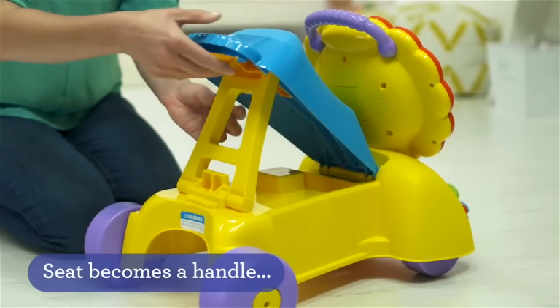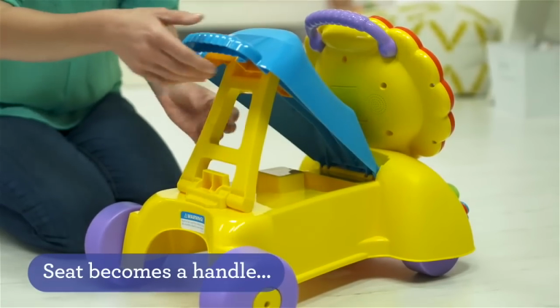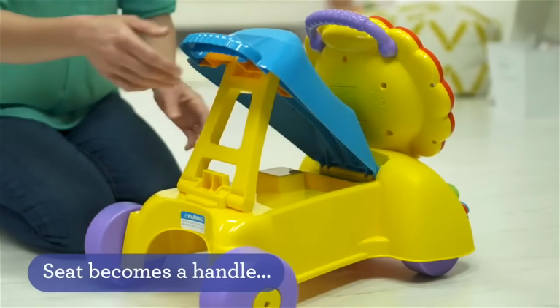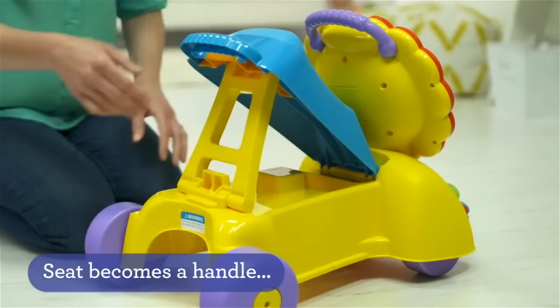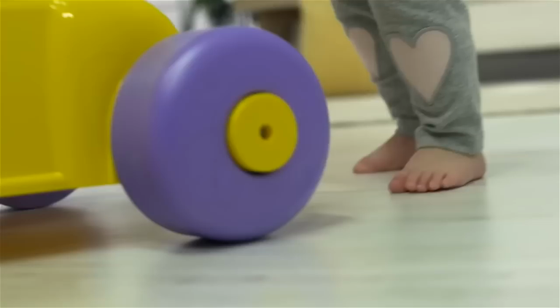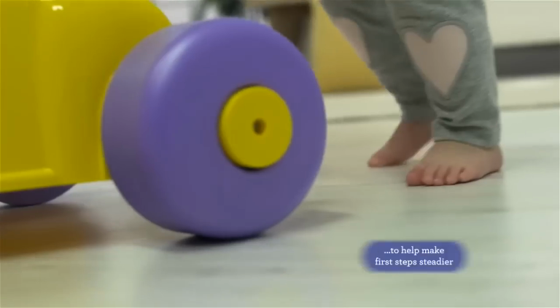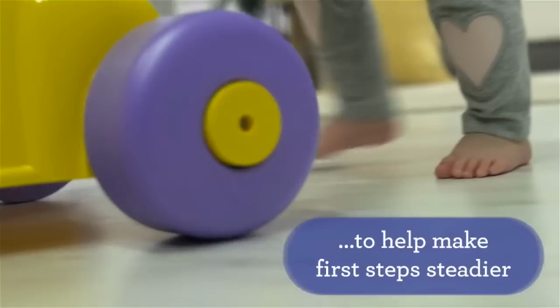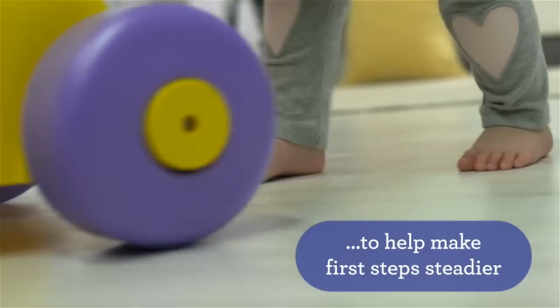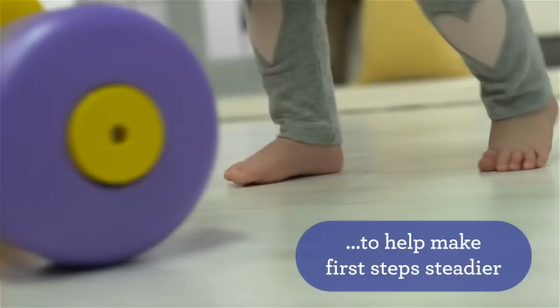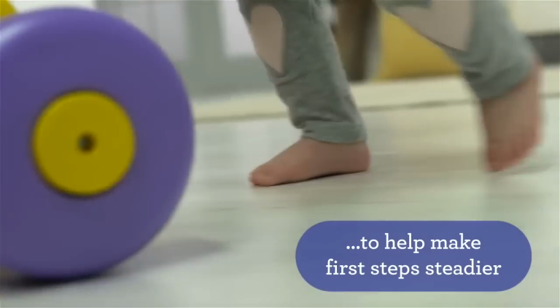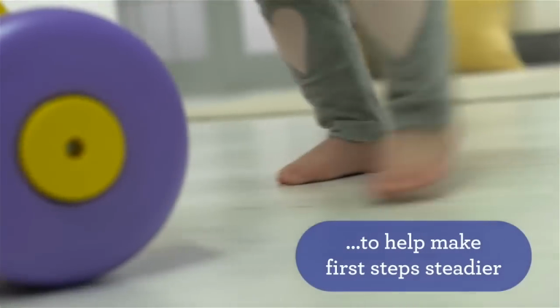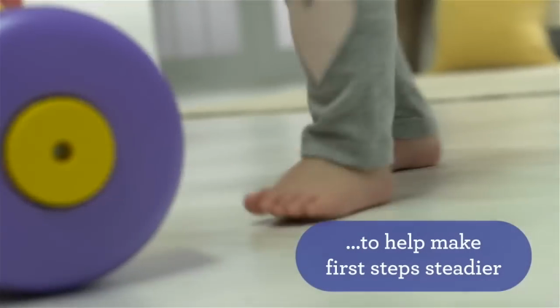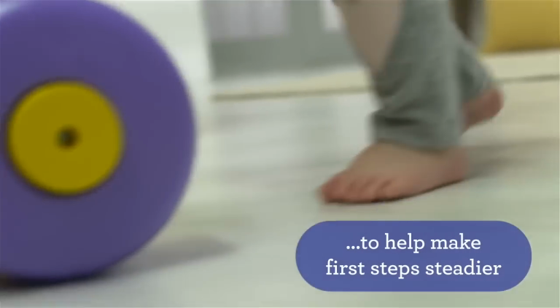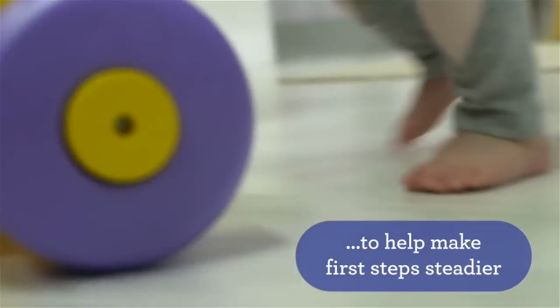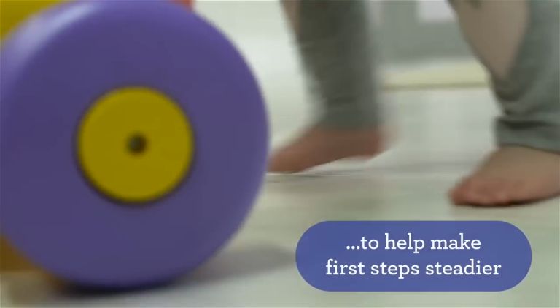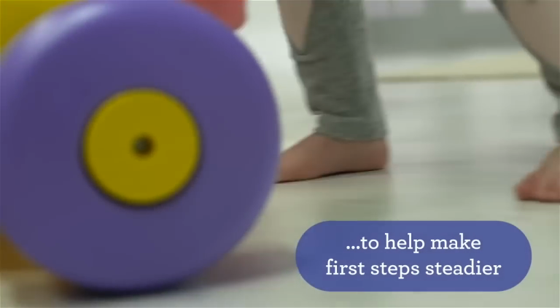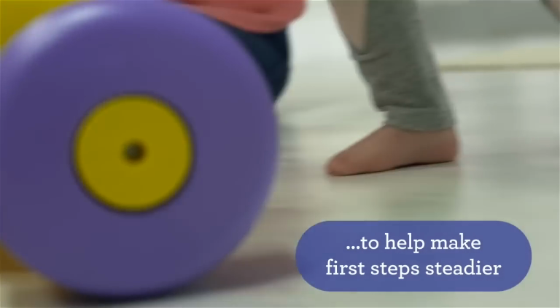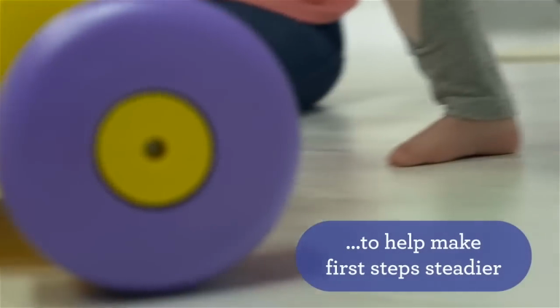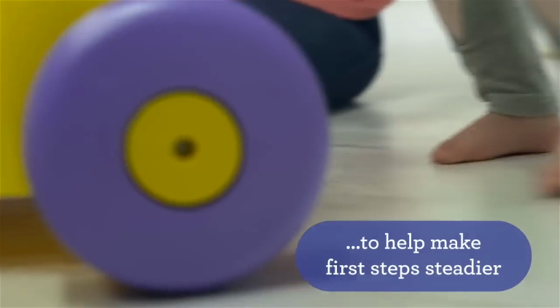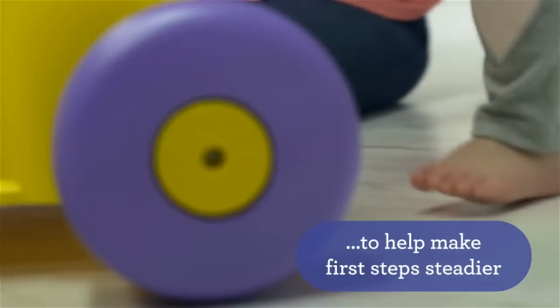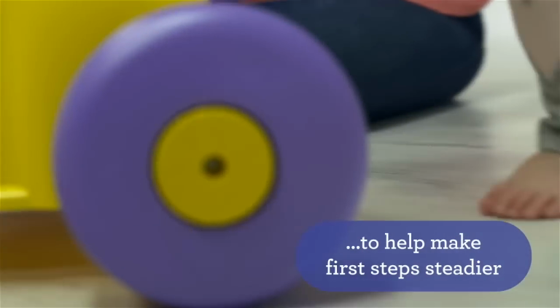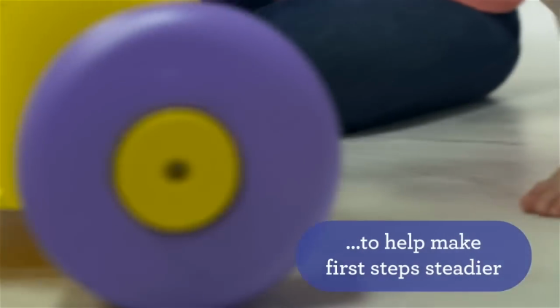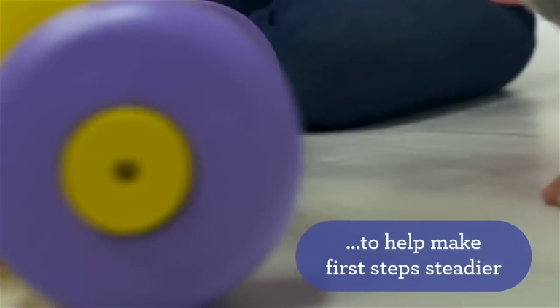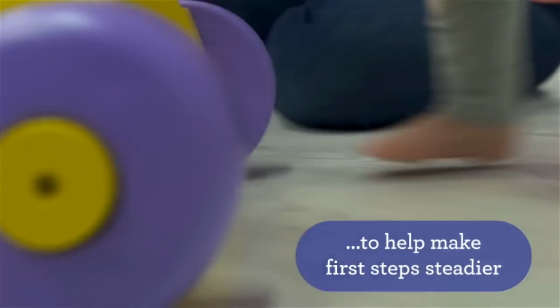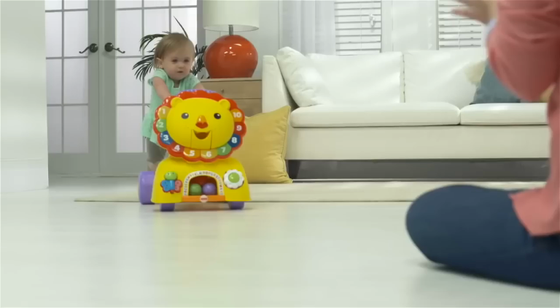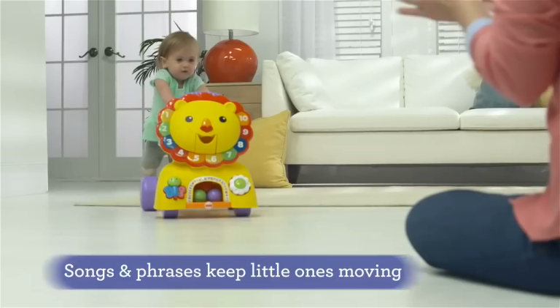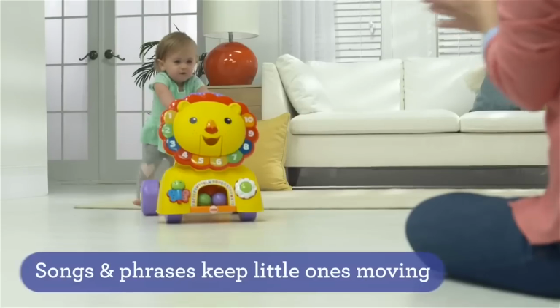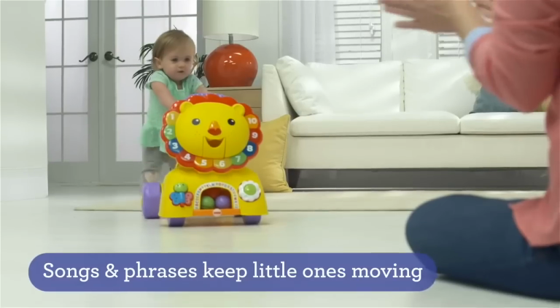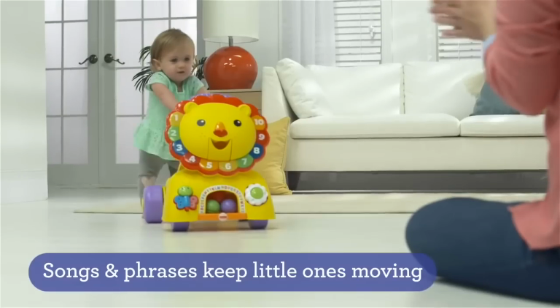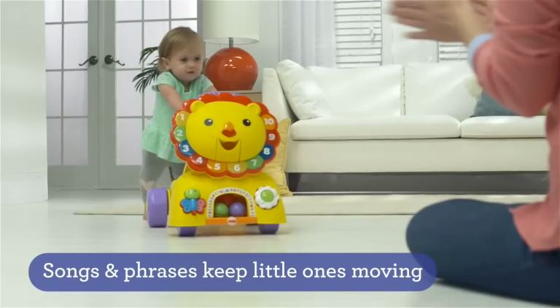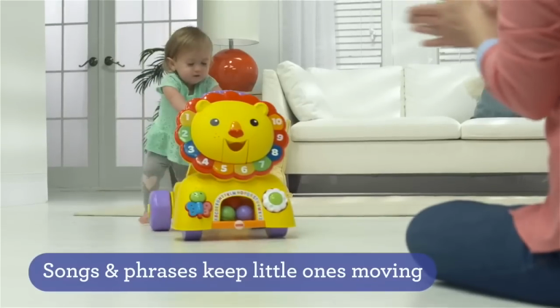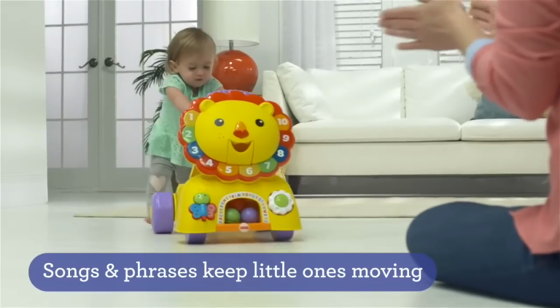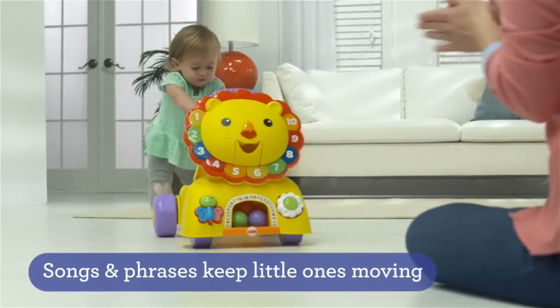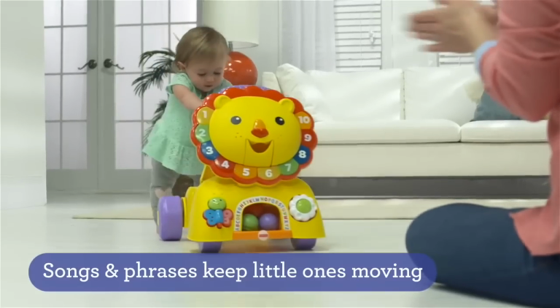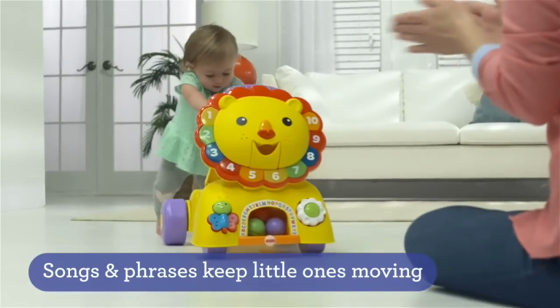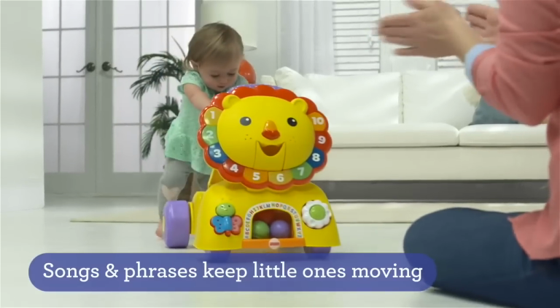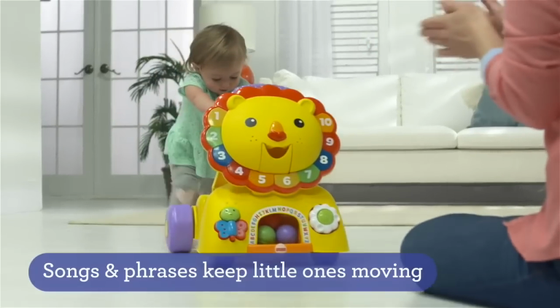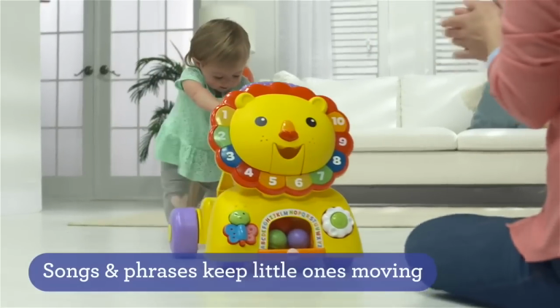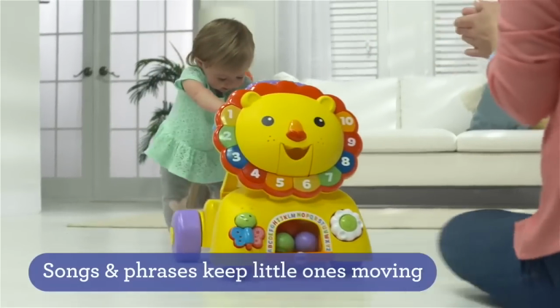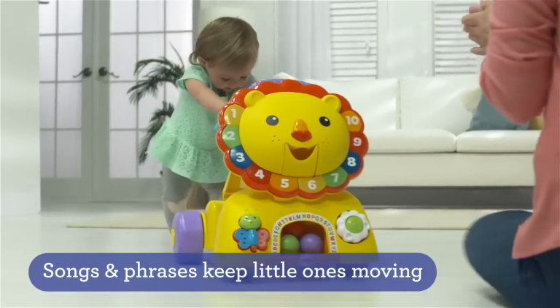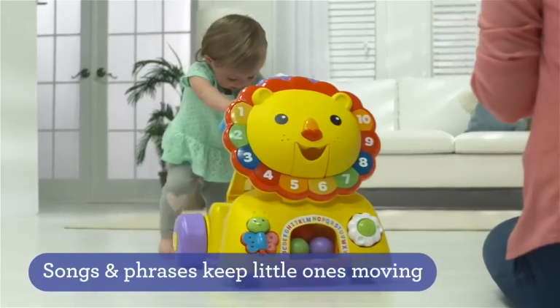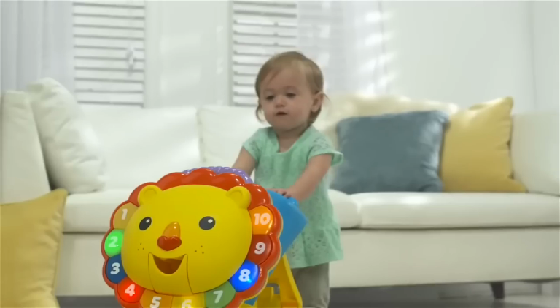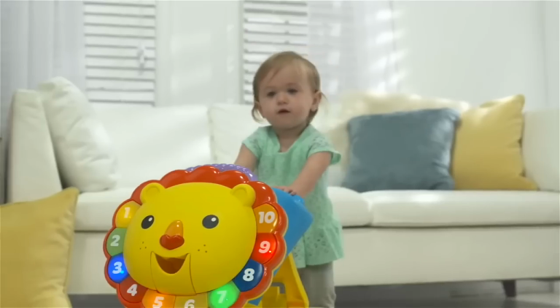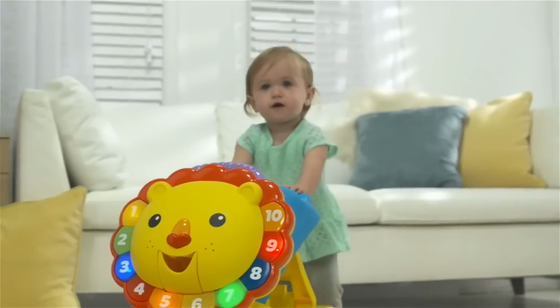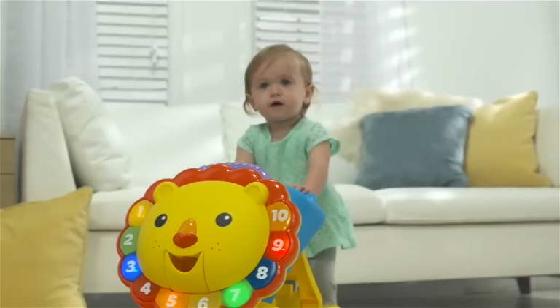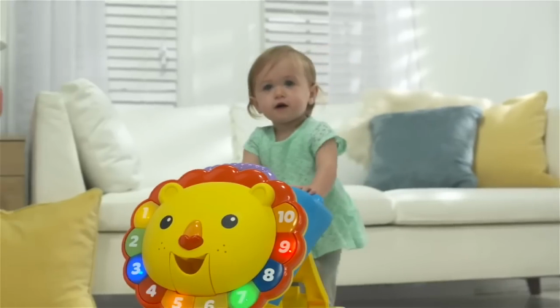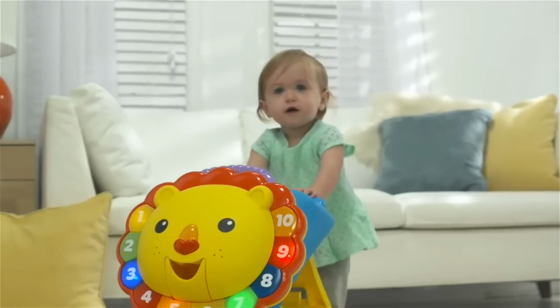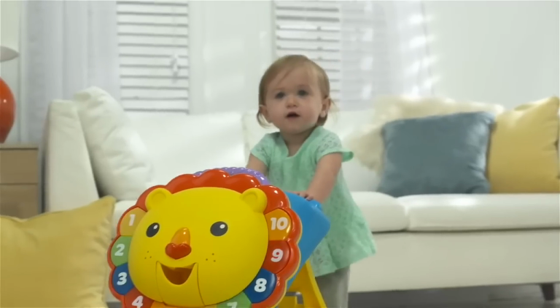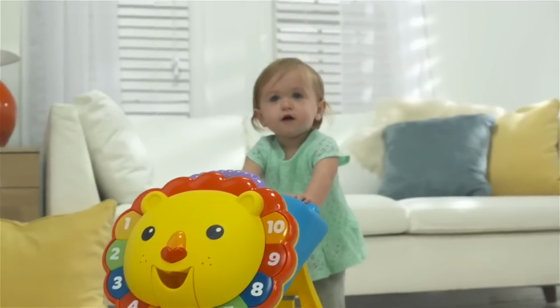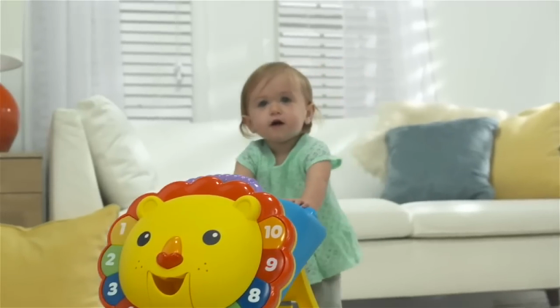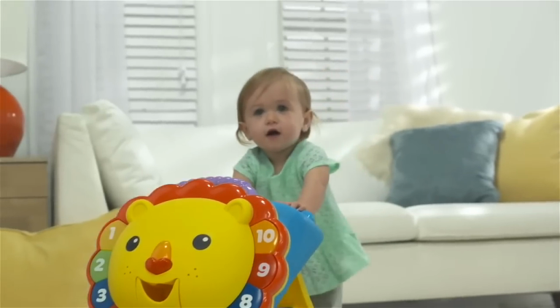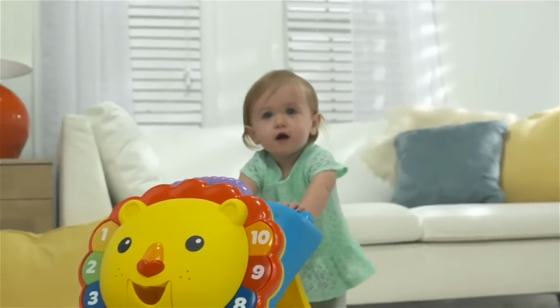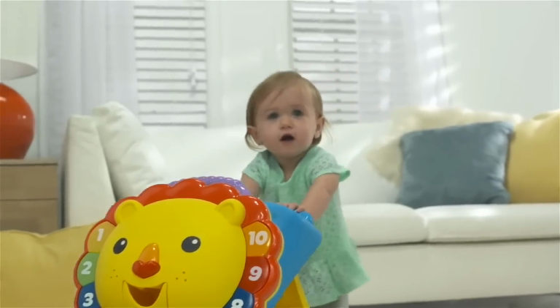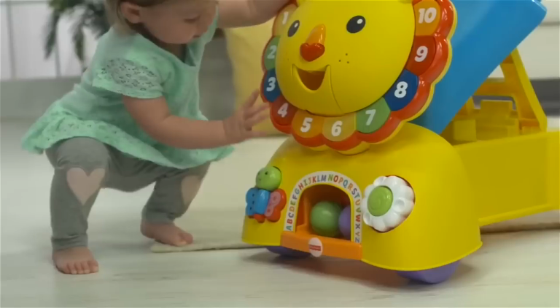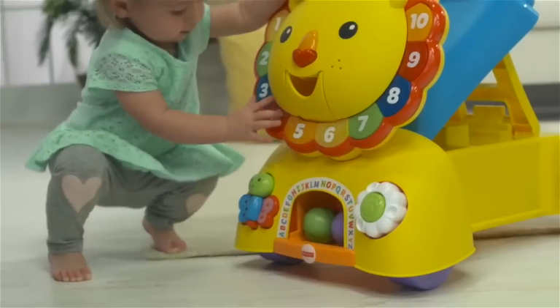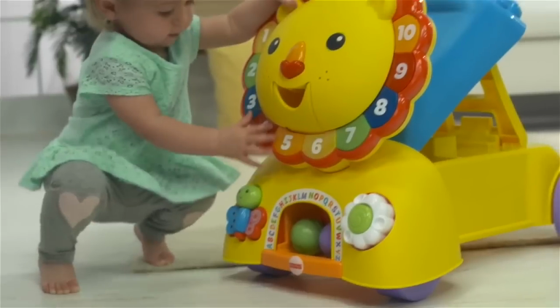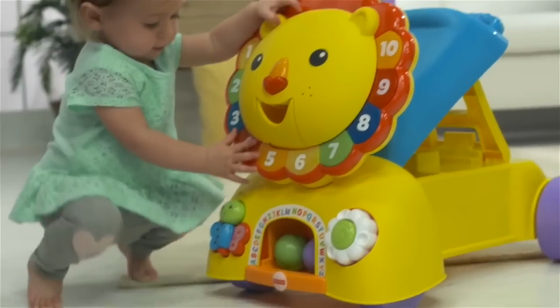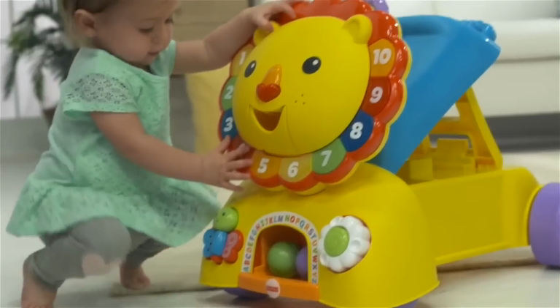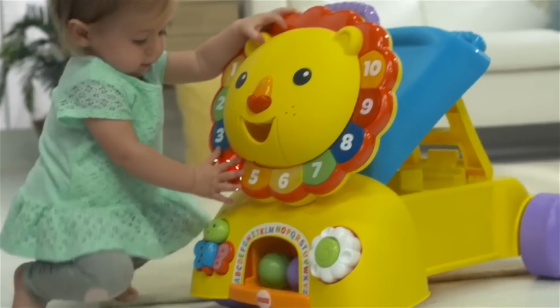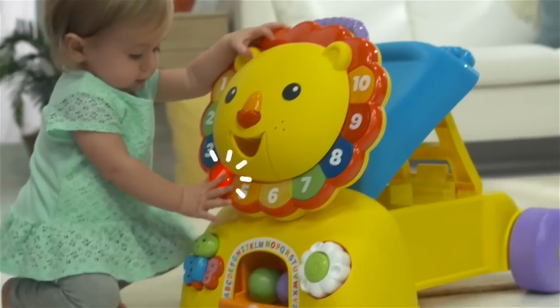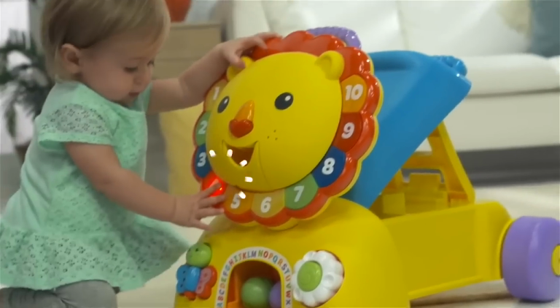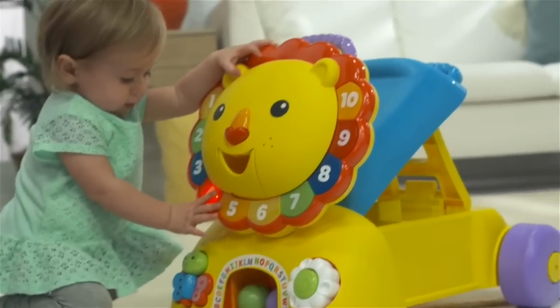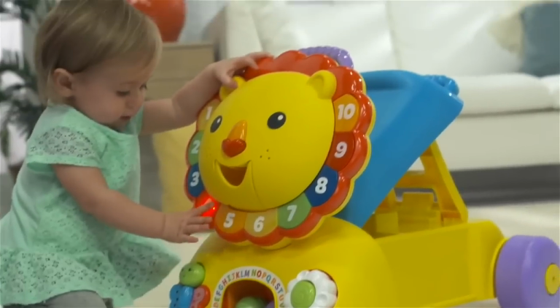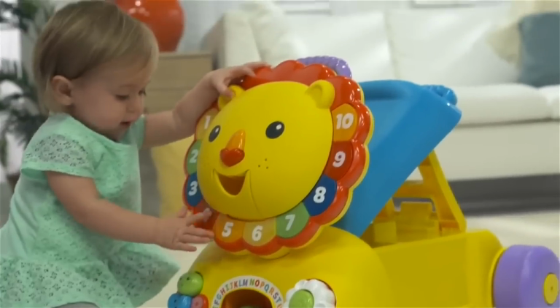Together, you and me — ready, set, go! One, two, three, let's walk along and sing a song, hooray!